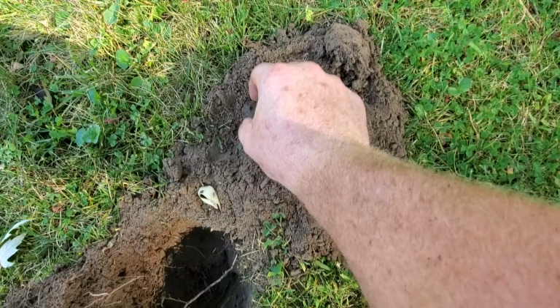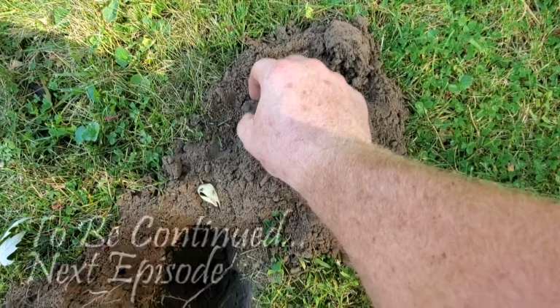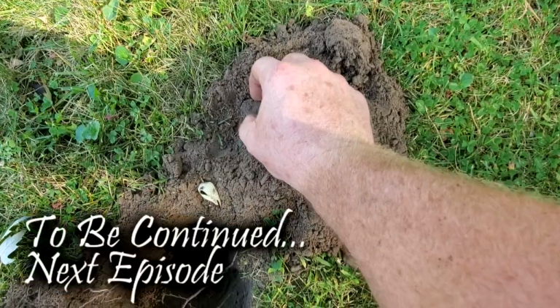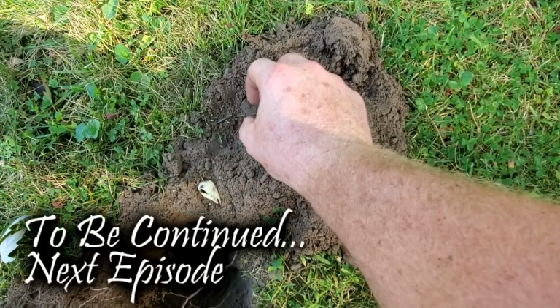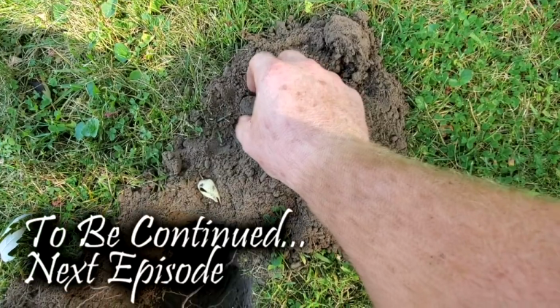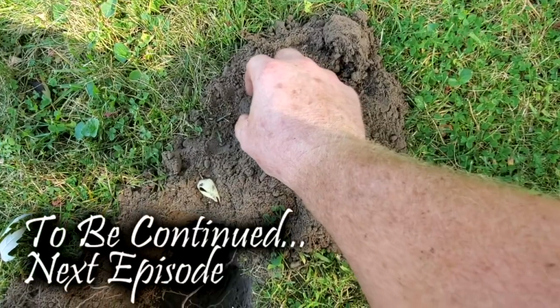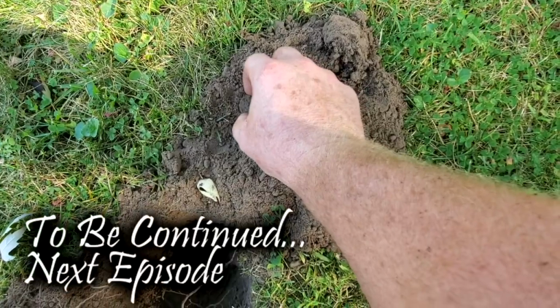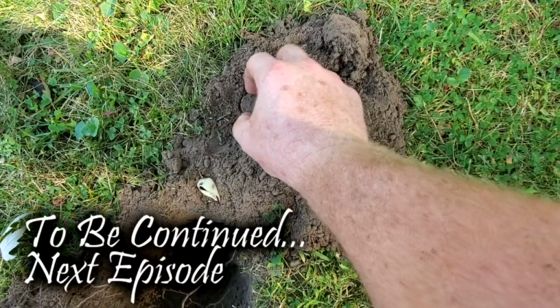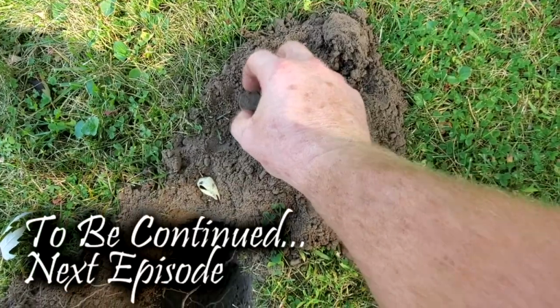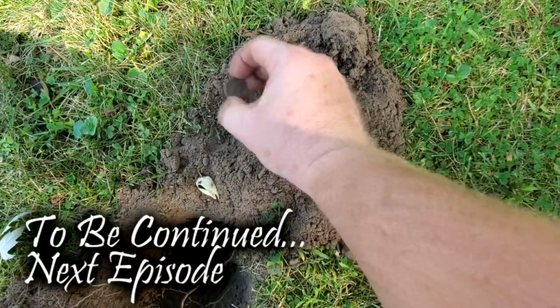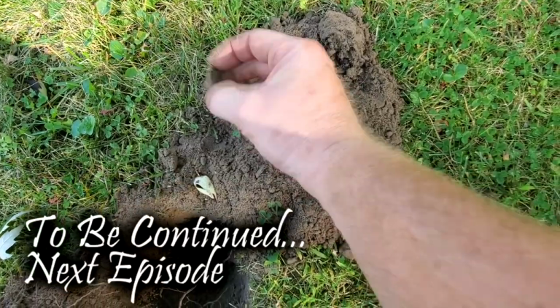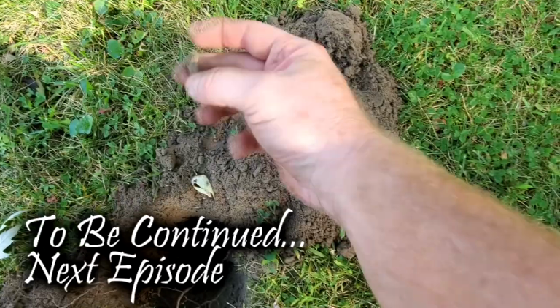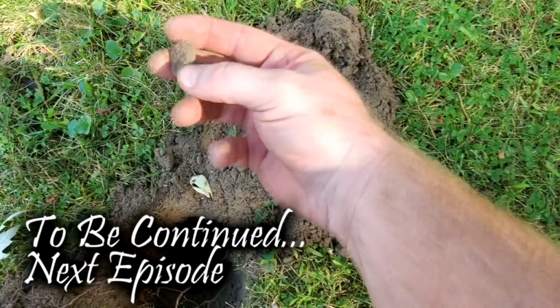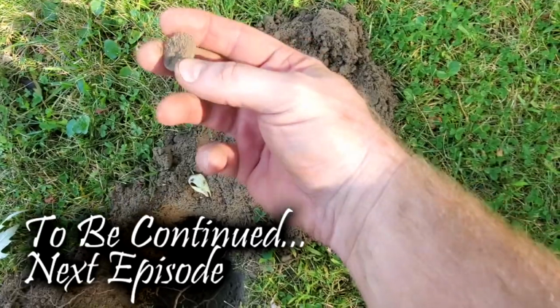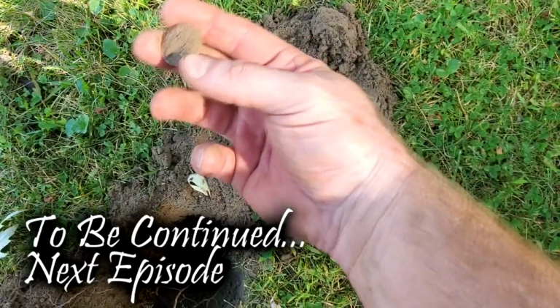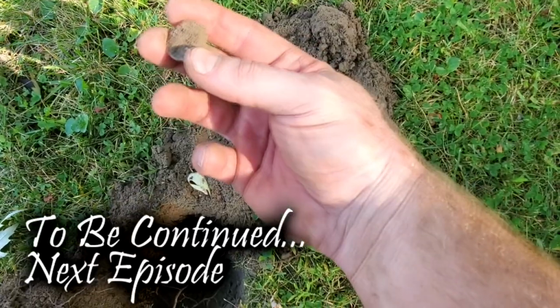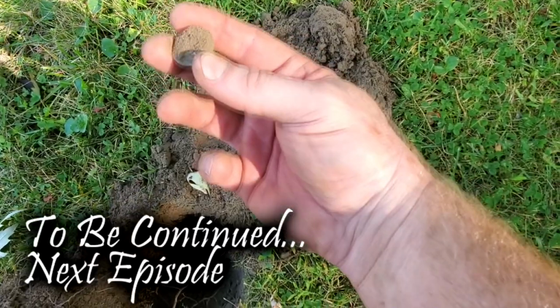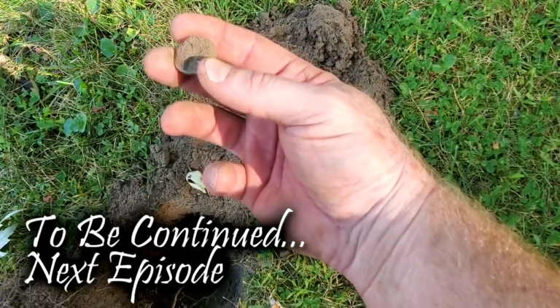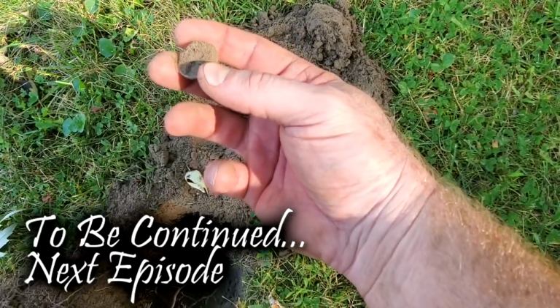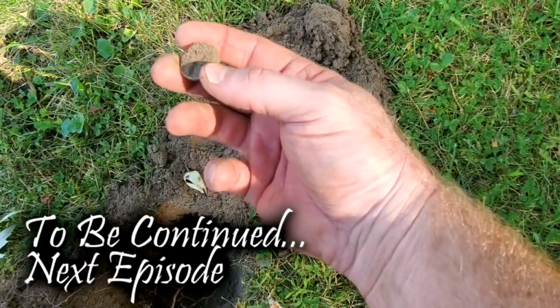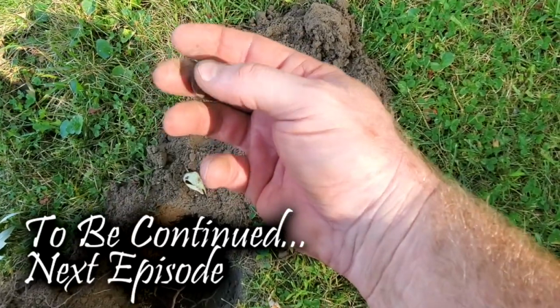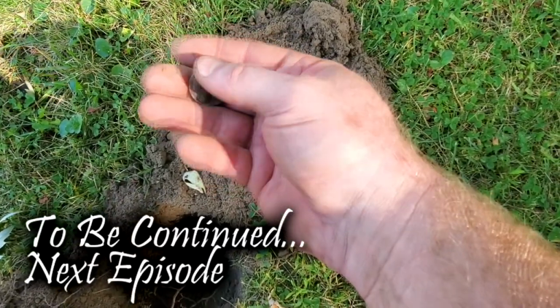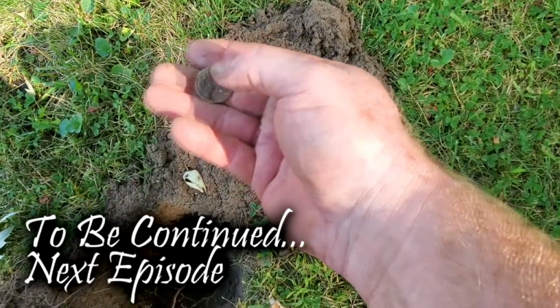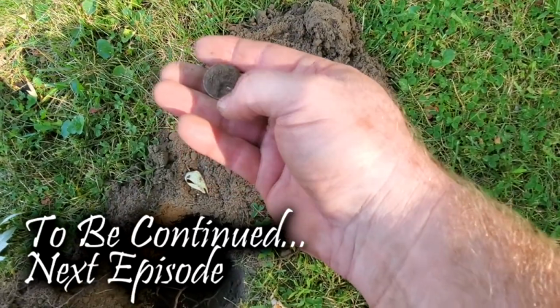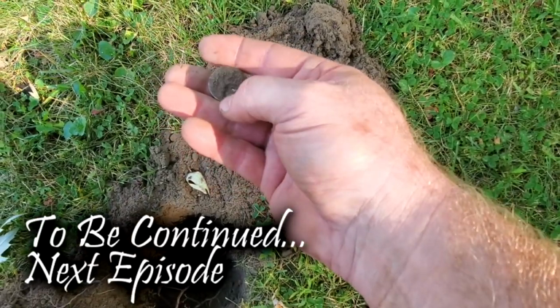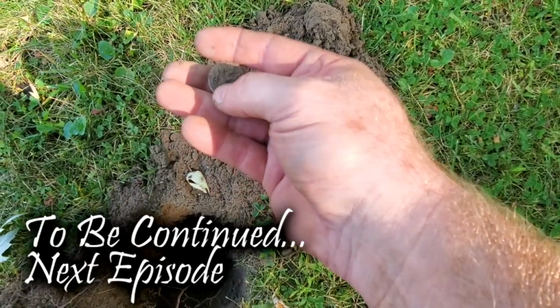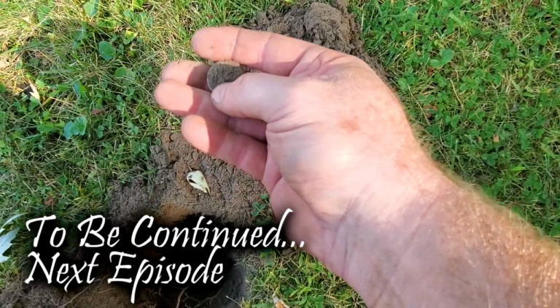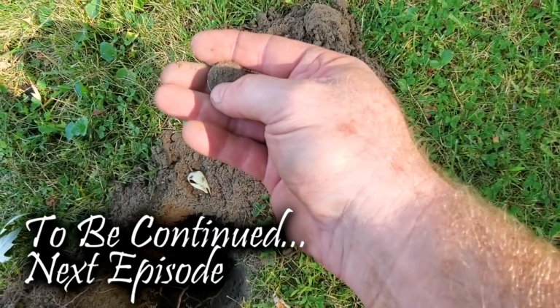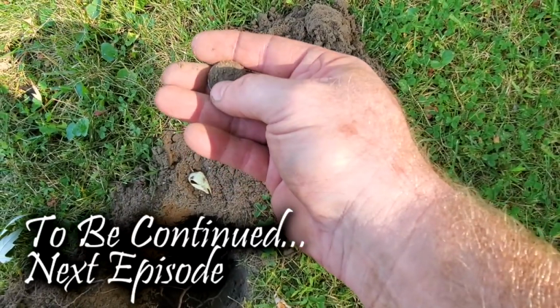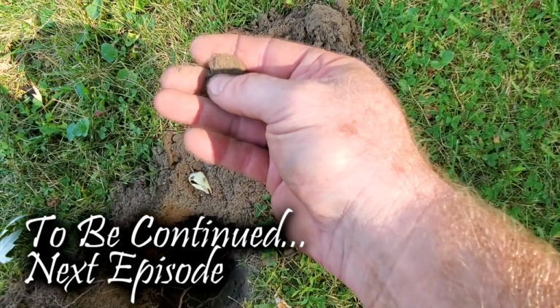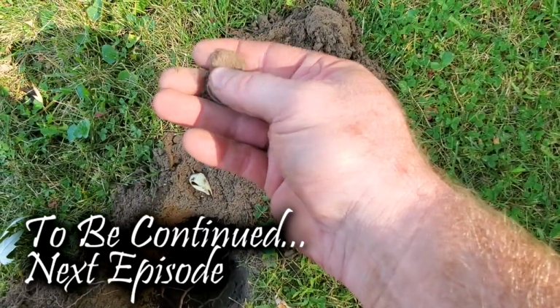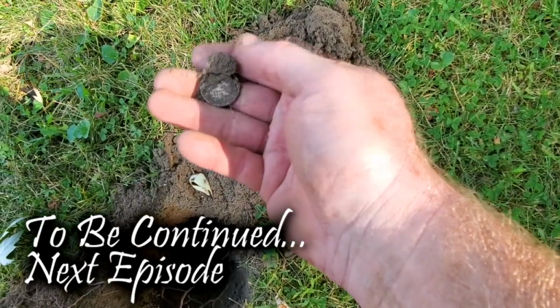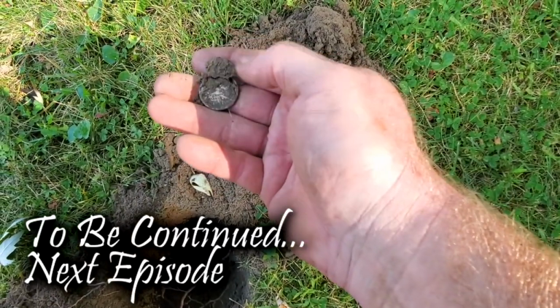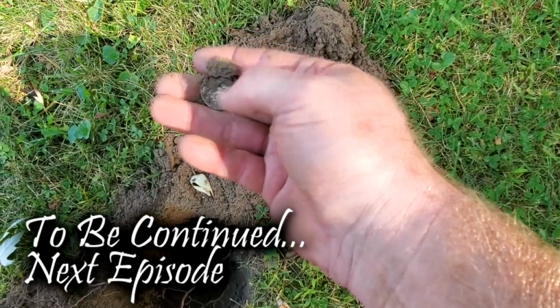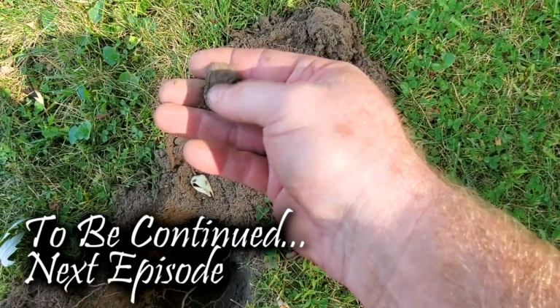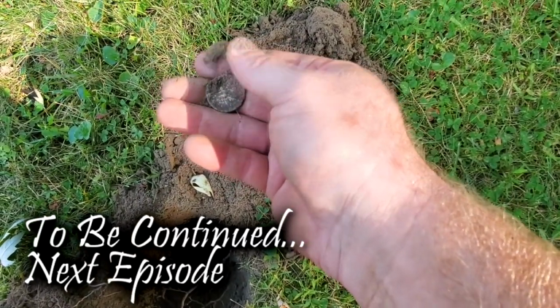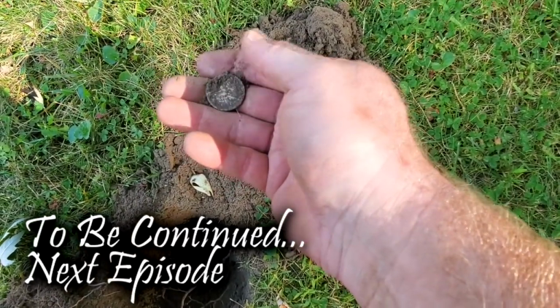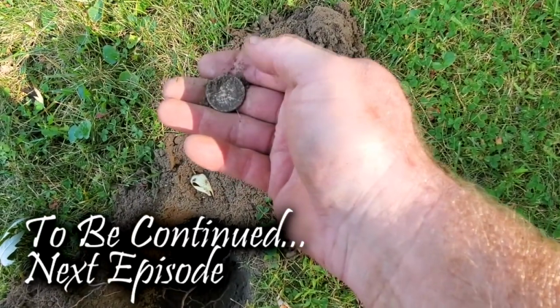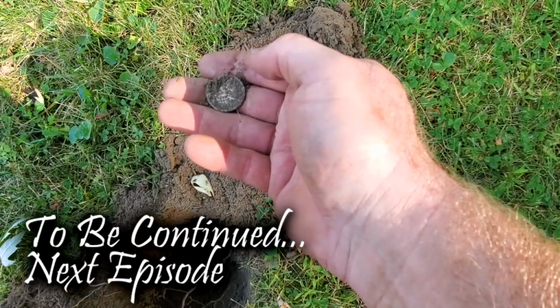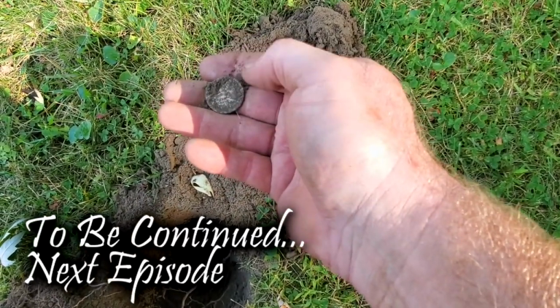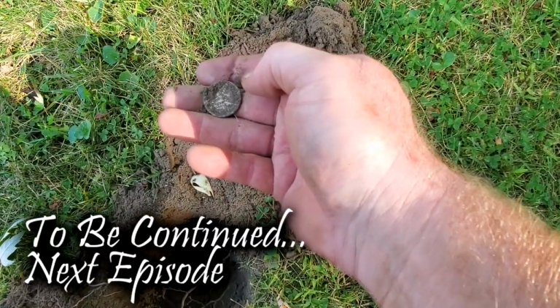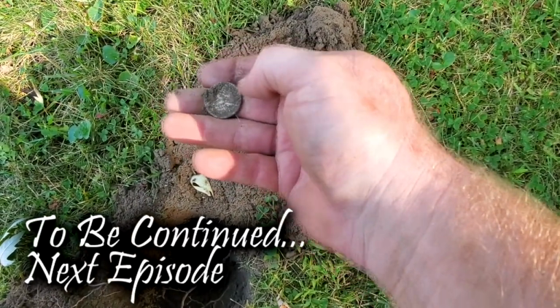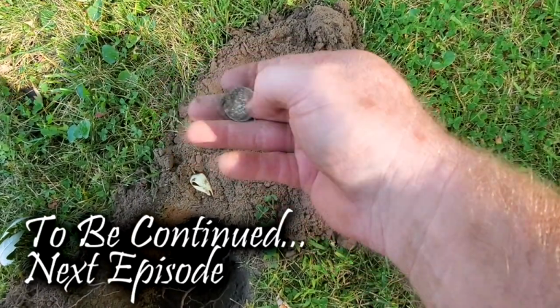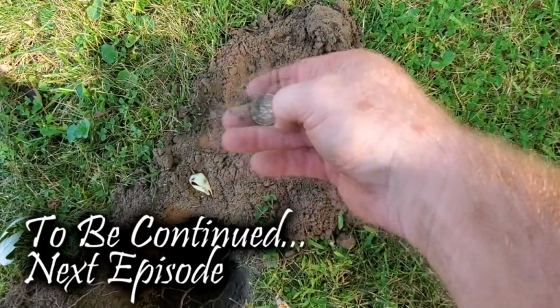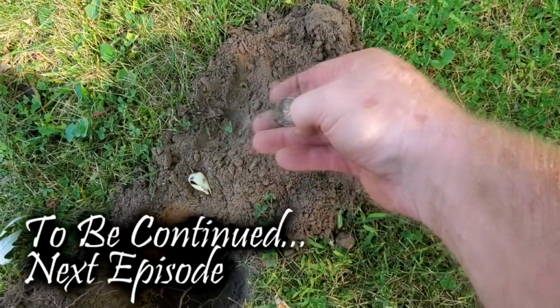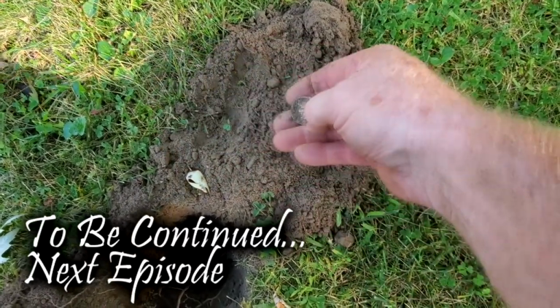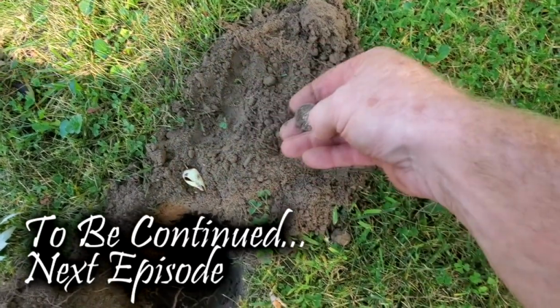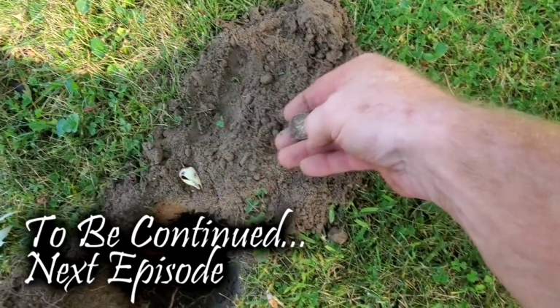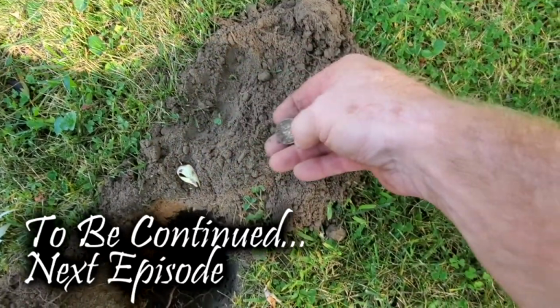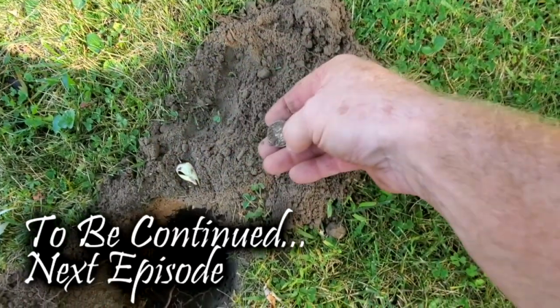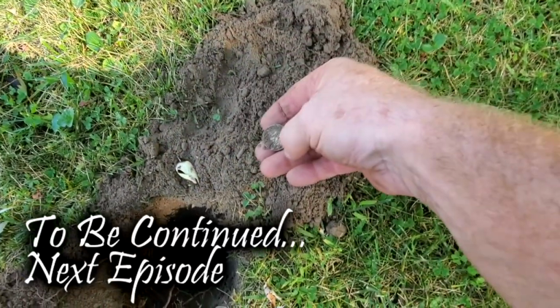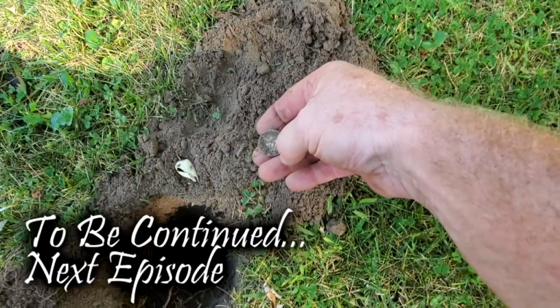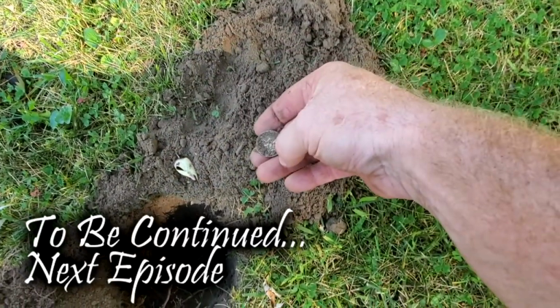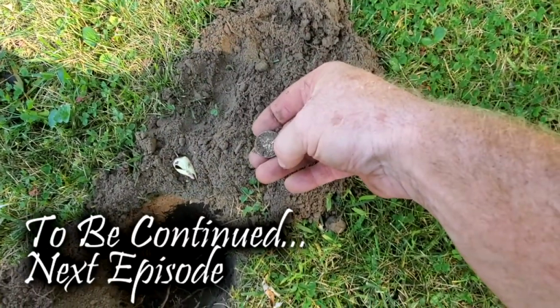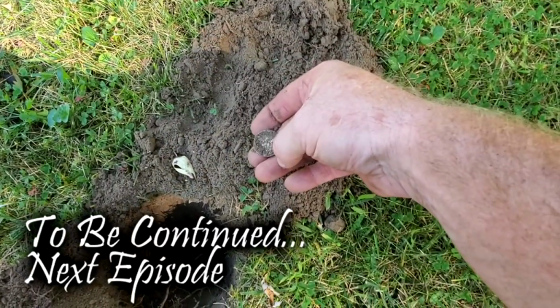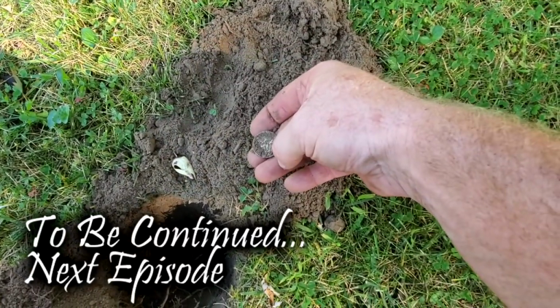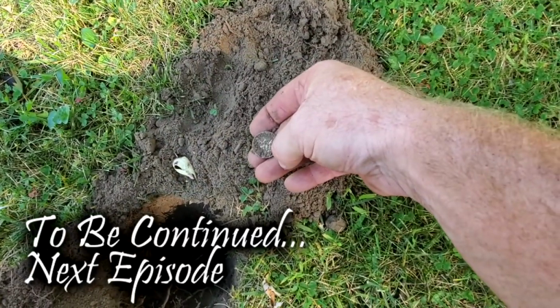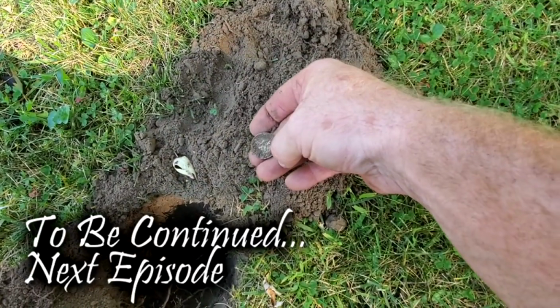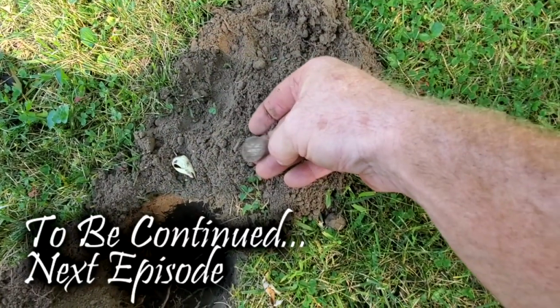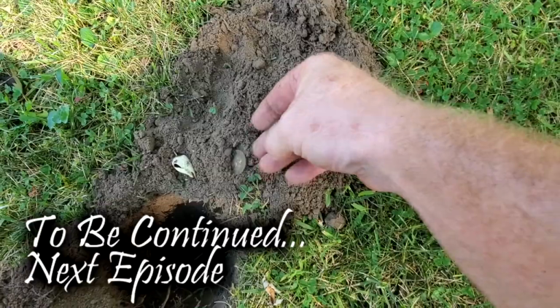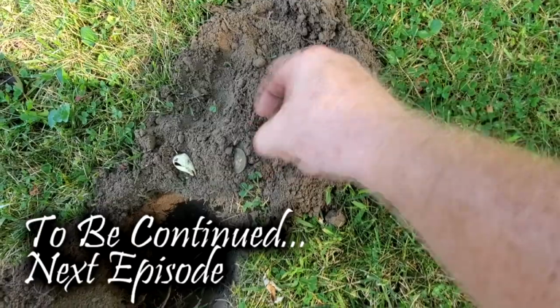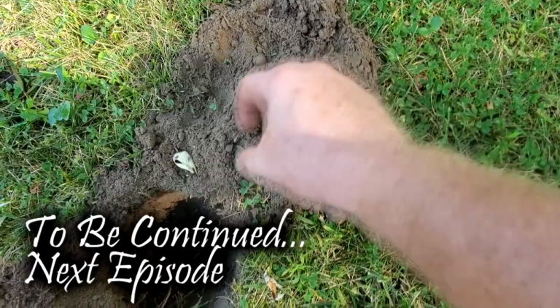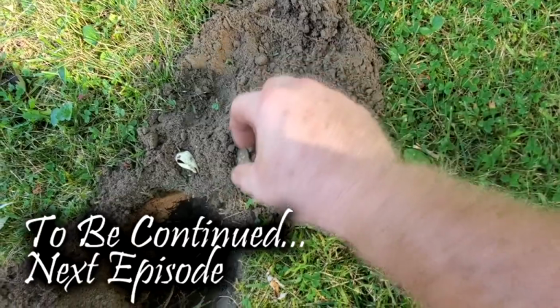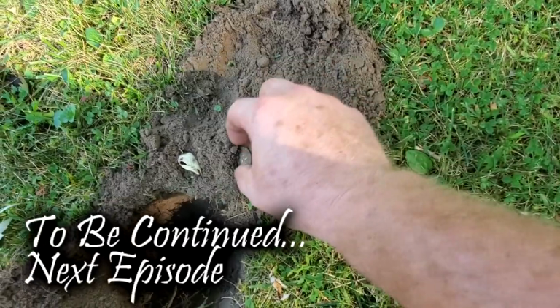Just popped it up, and I believe it's going to be silver. Oh my goodness — y'all see that?